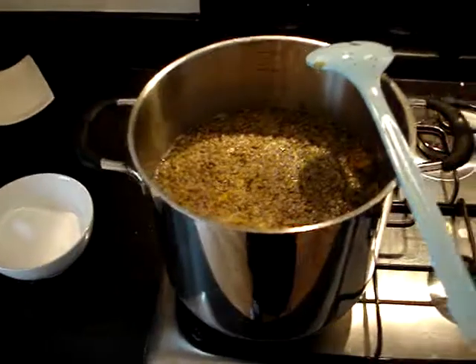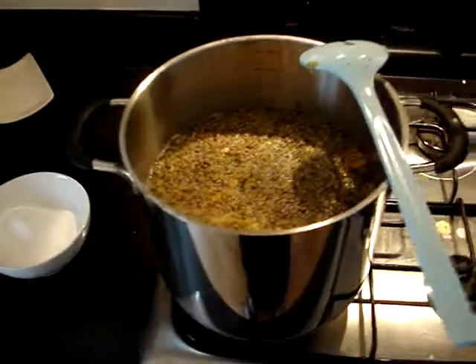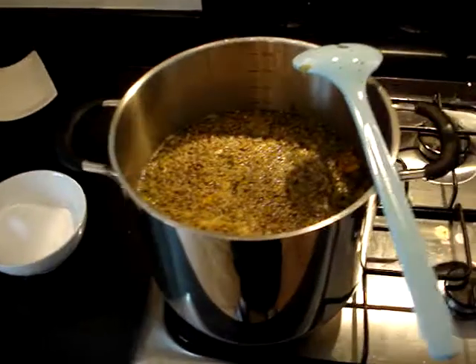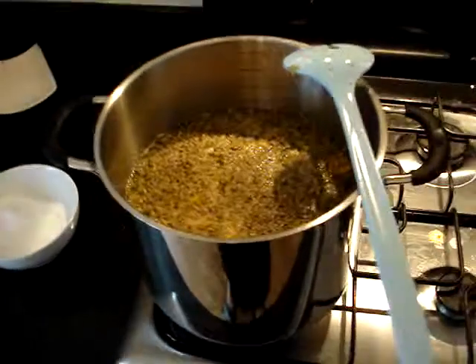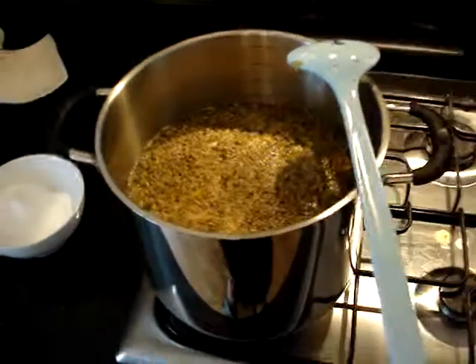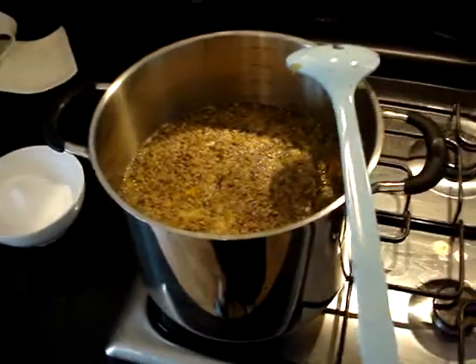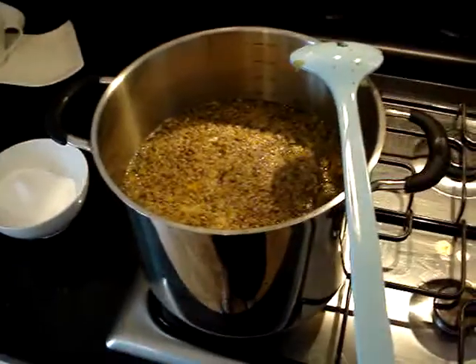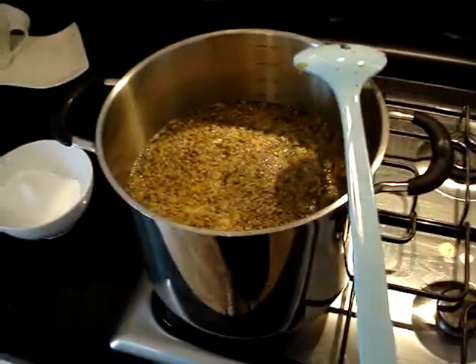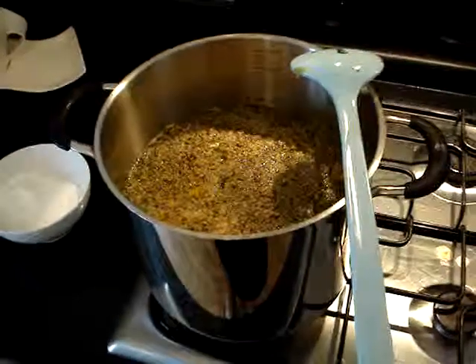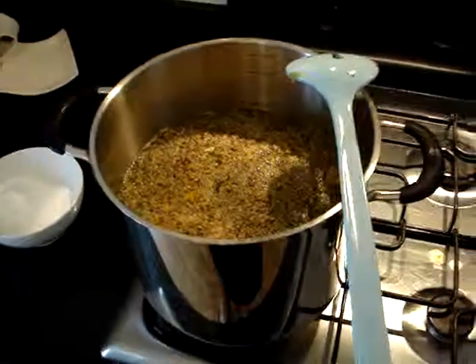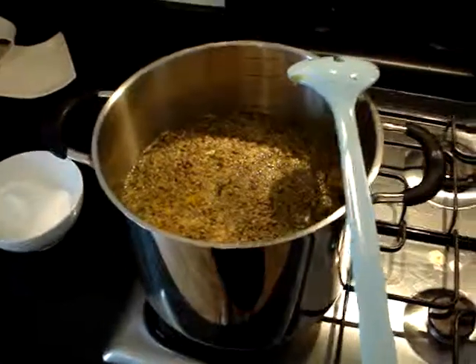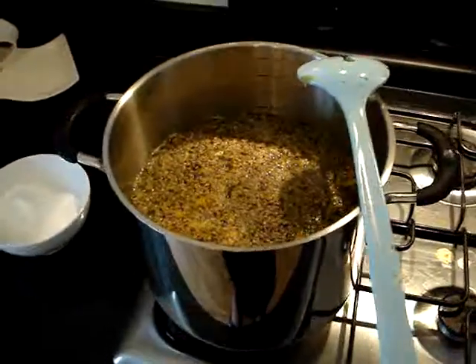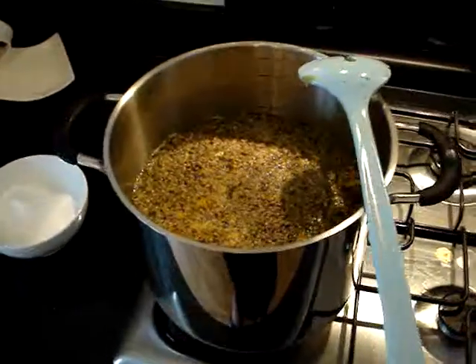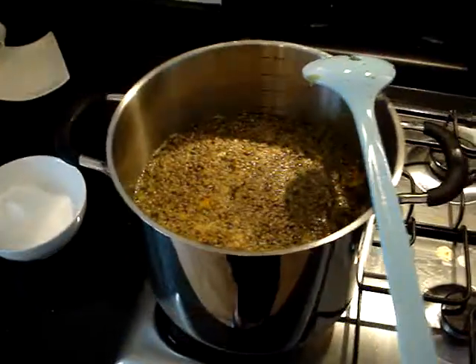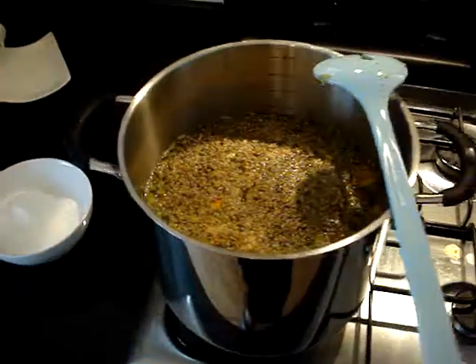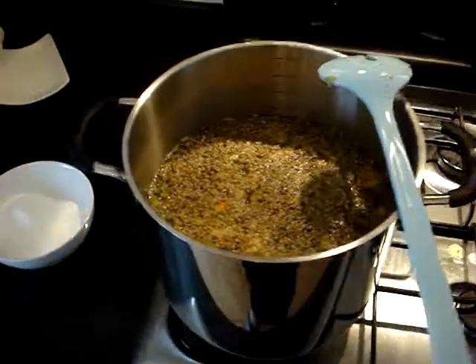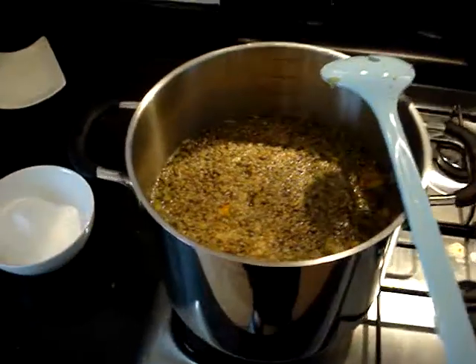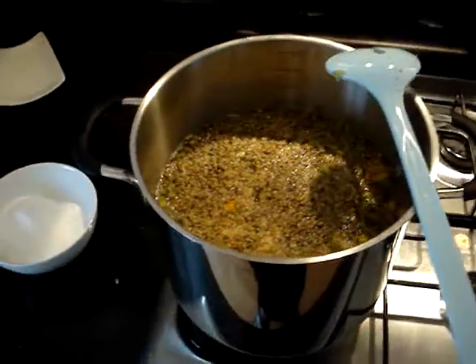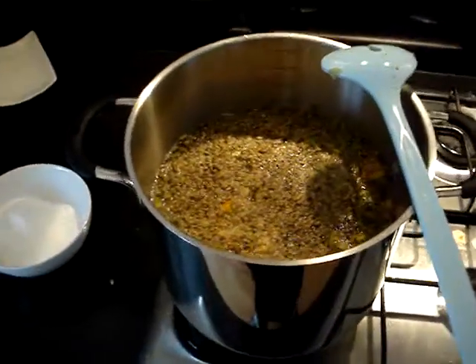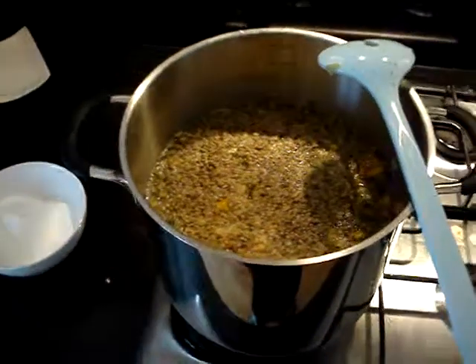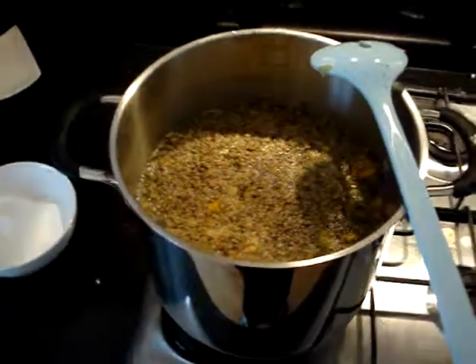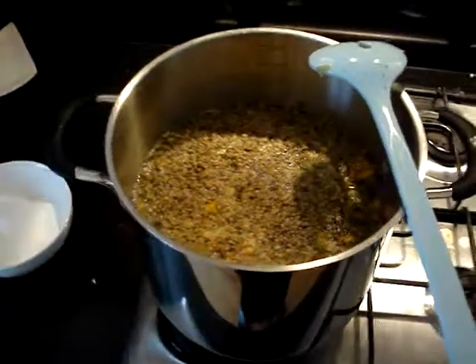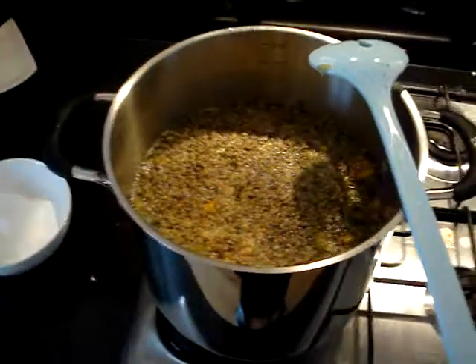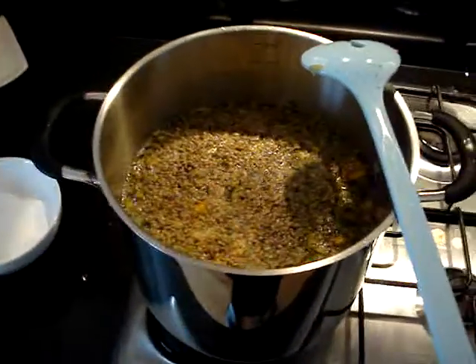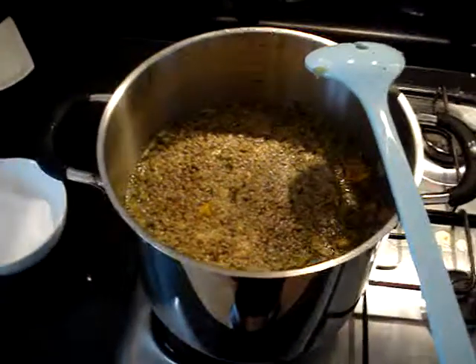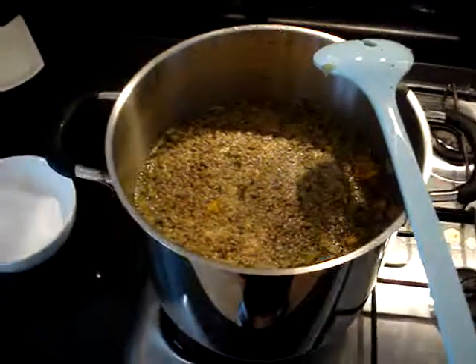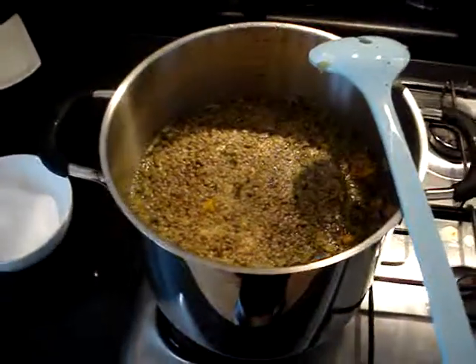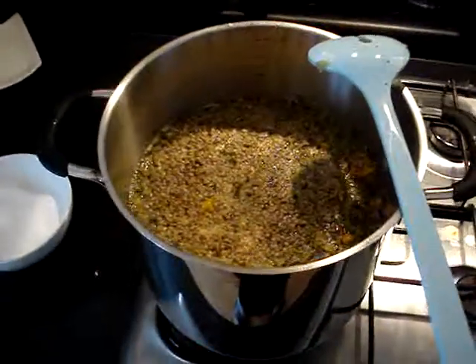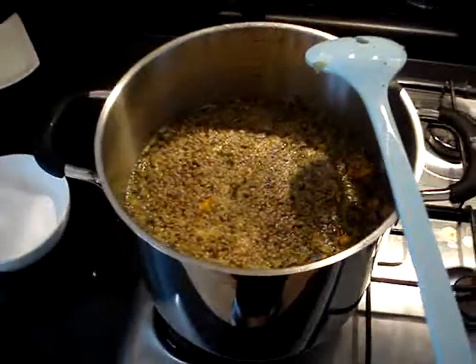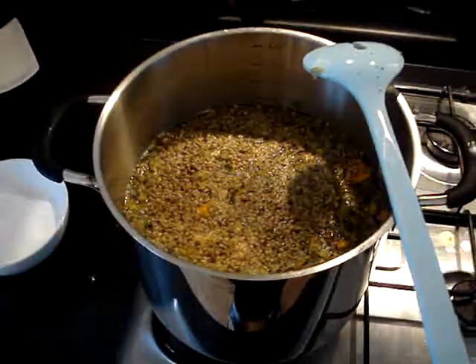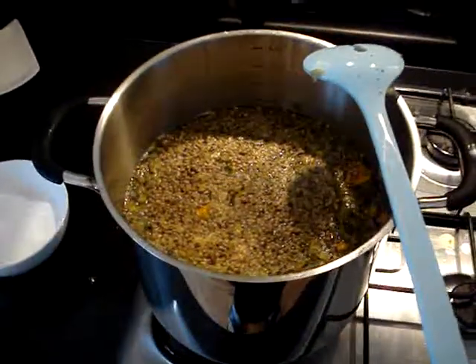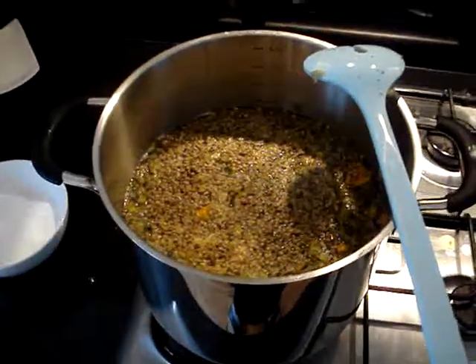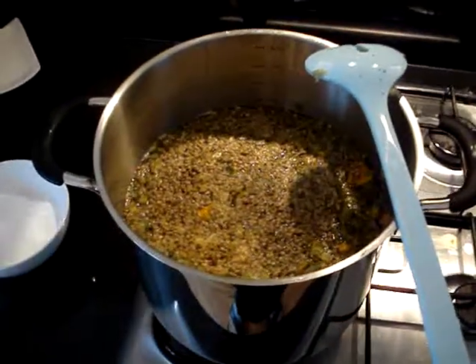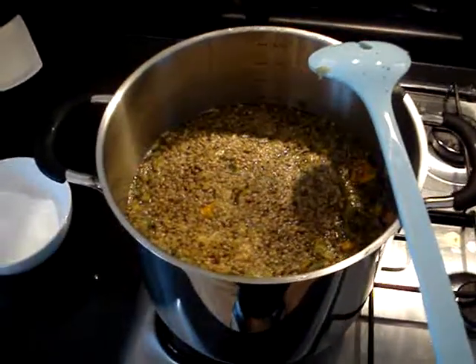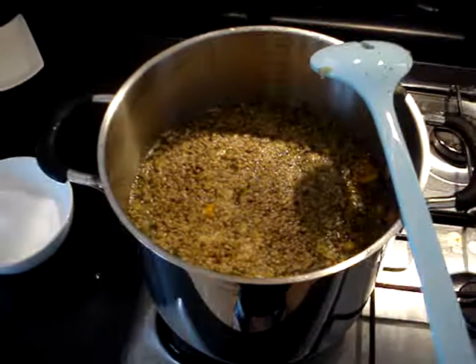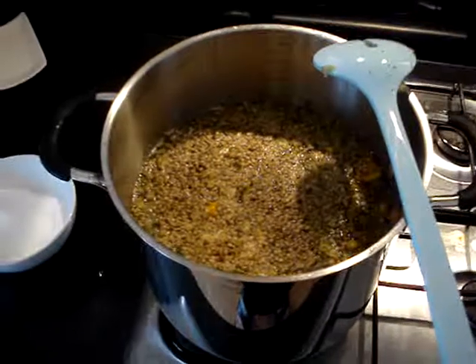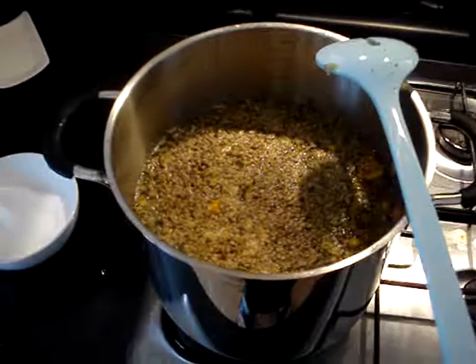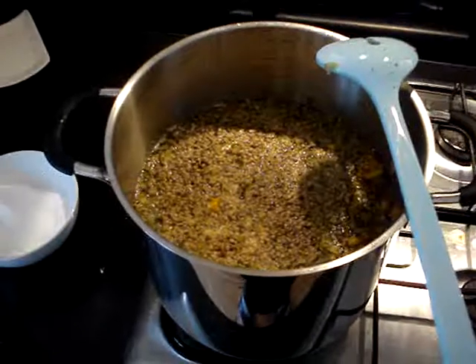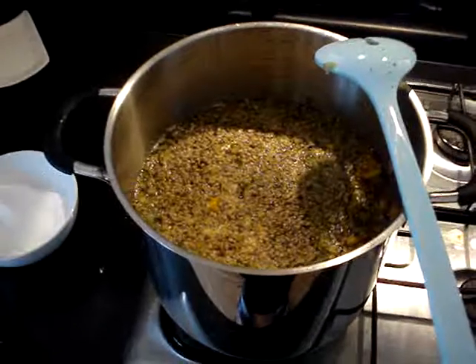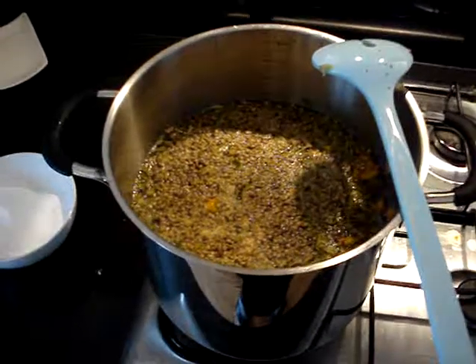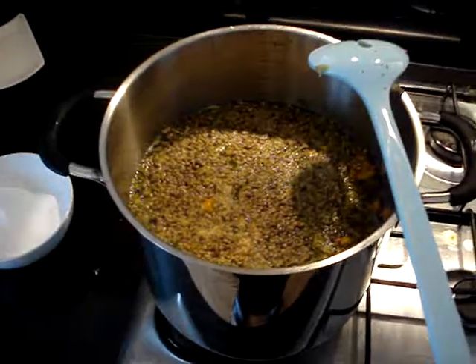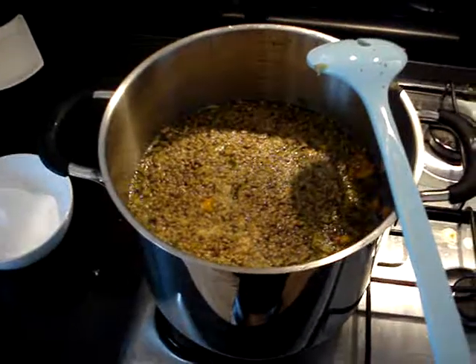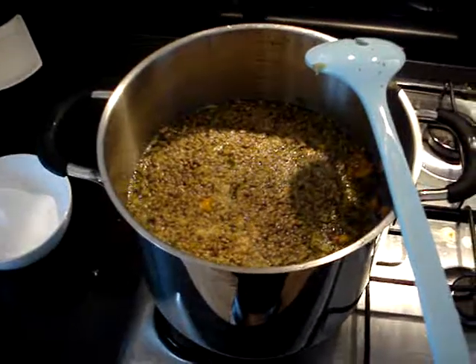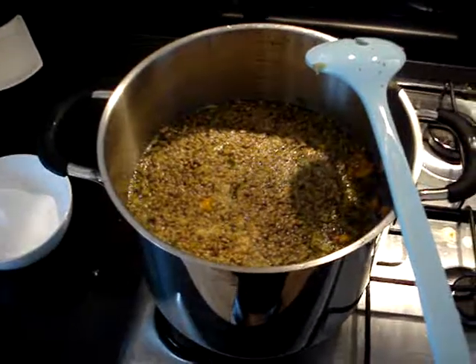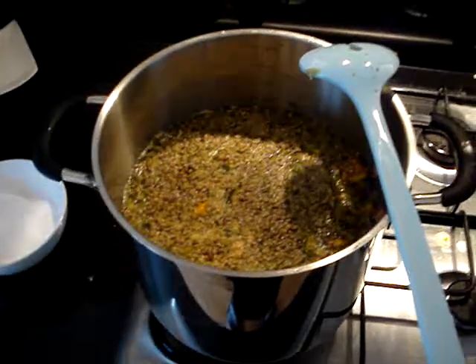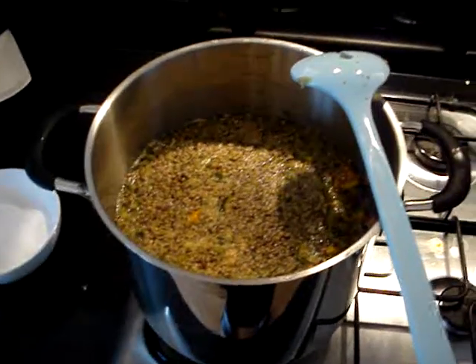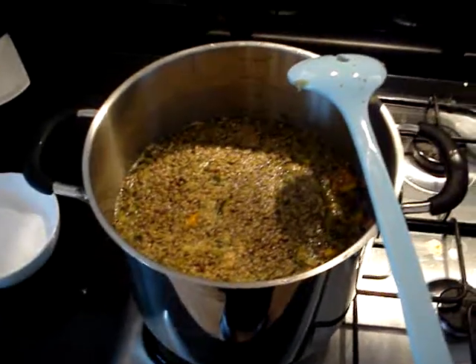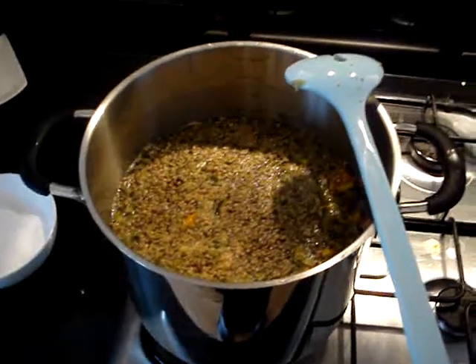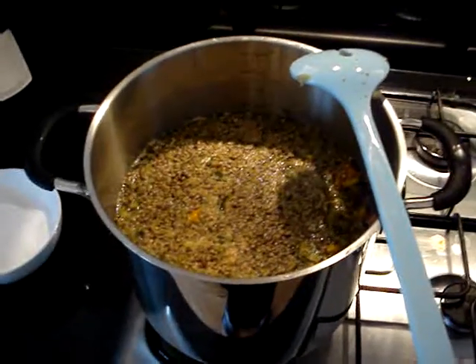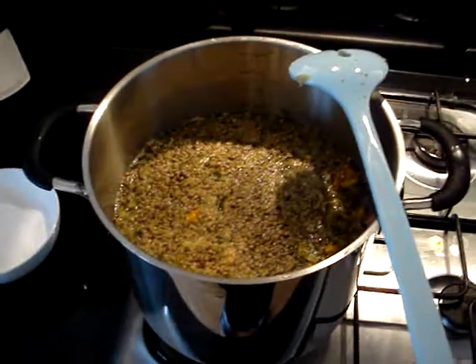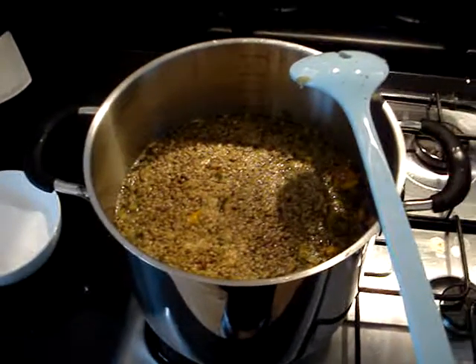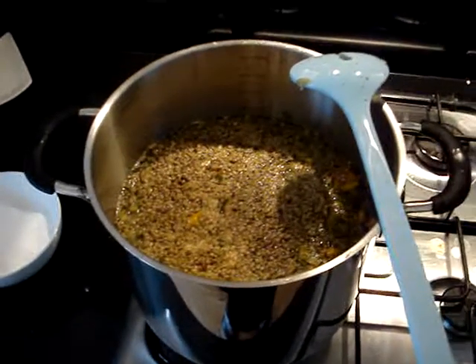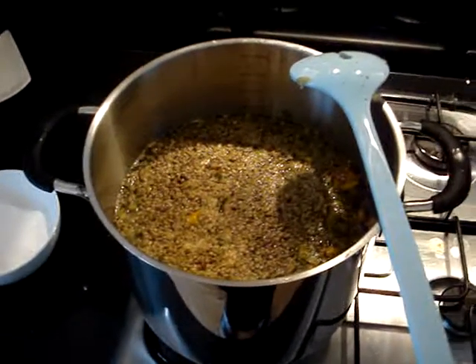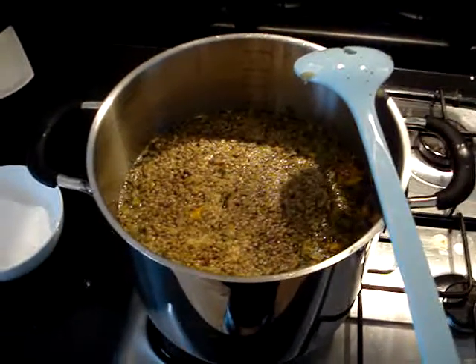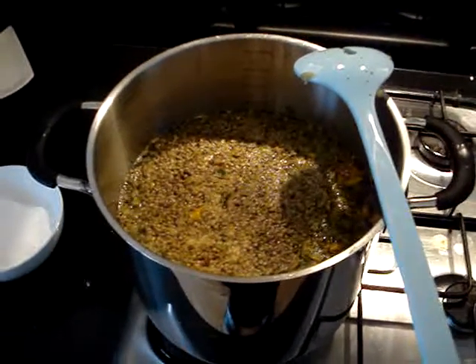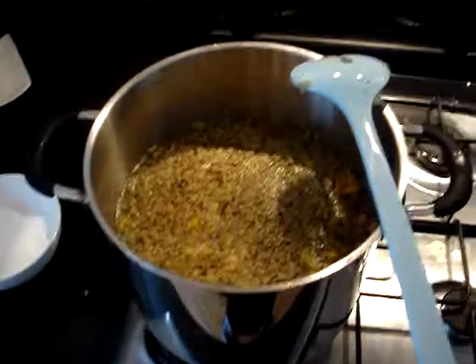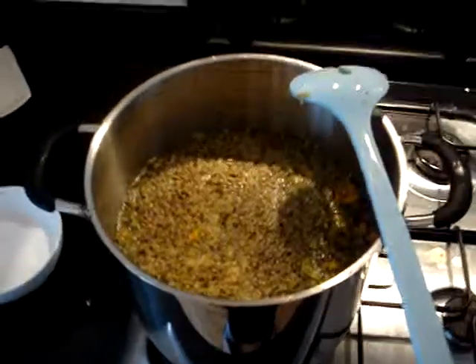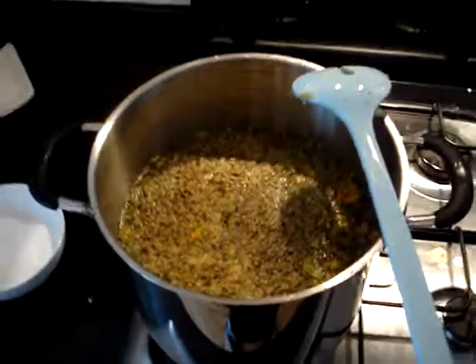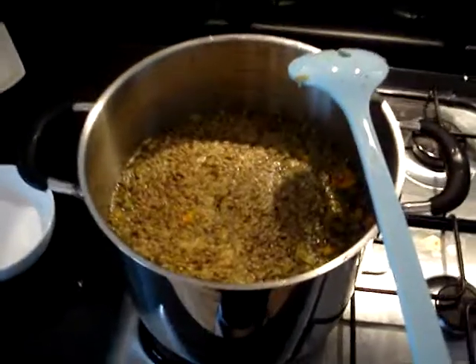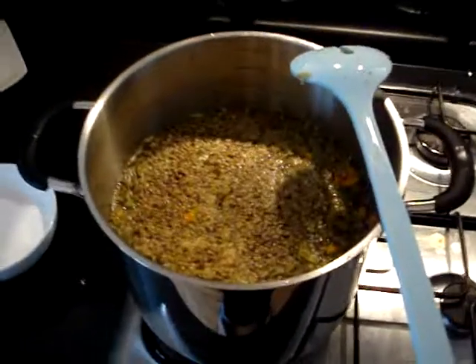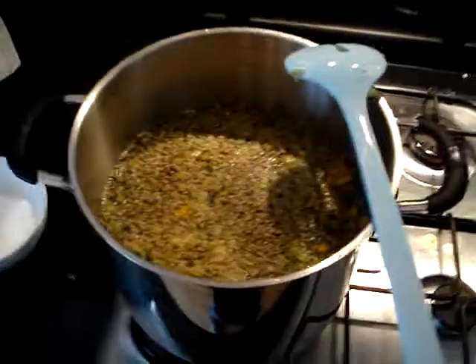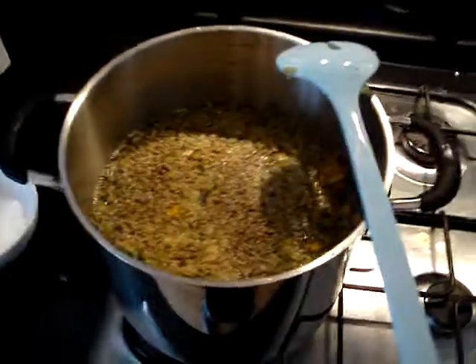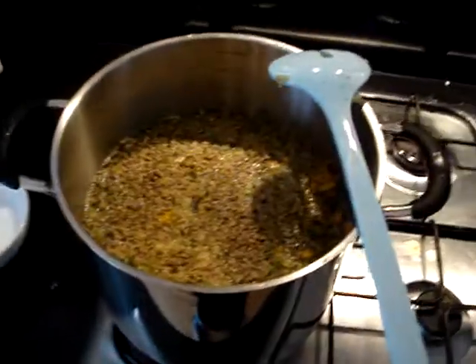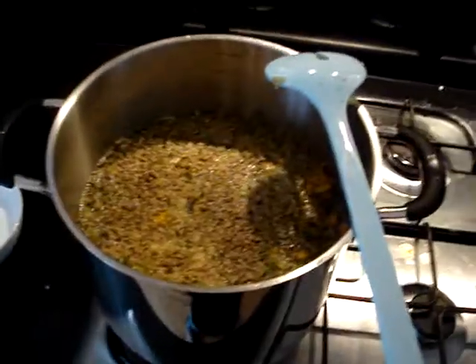Hi guys, here we have the malt extract in with the coriander. It's got hops, saz hops, and it's also got orange peel in it.